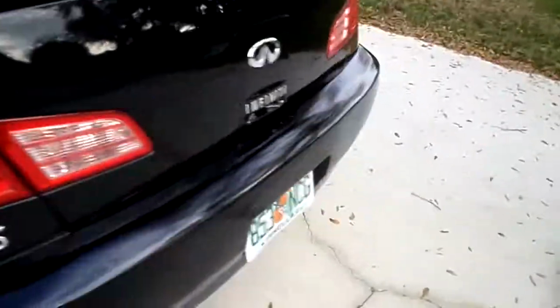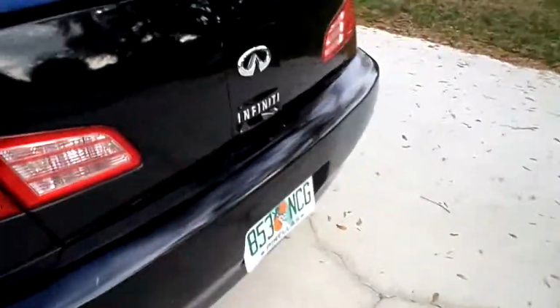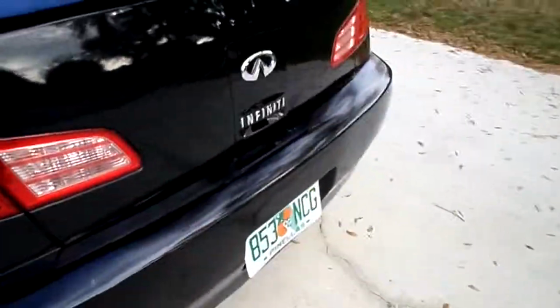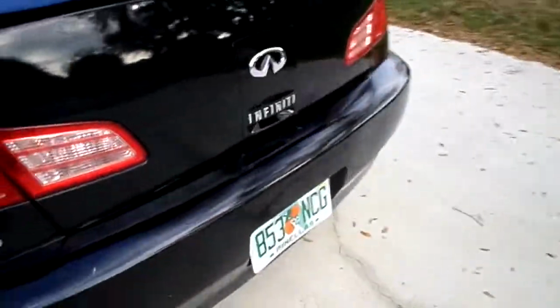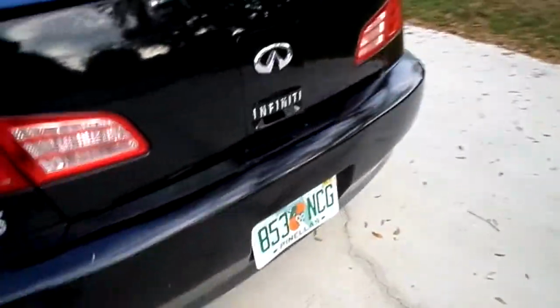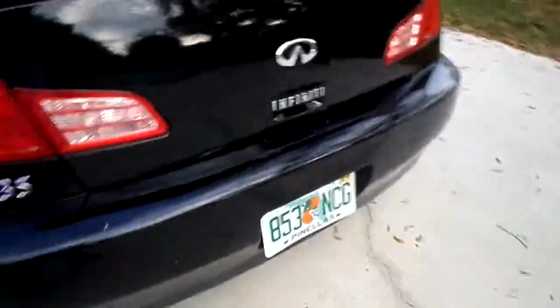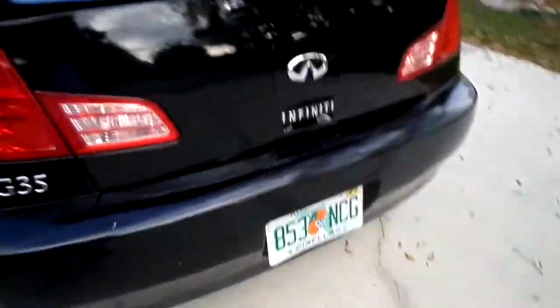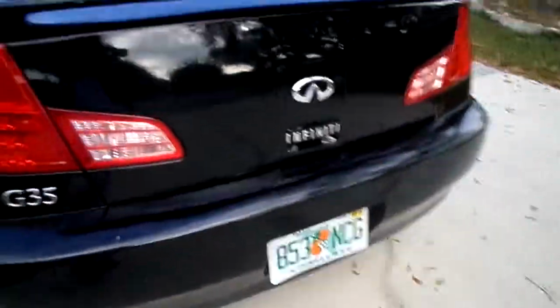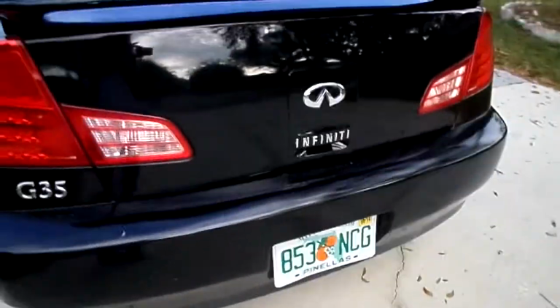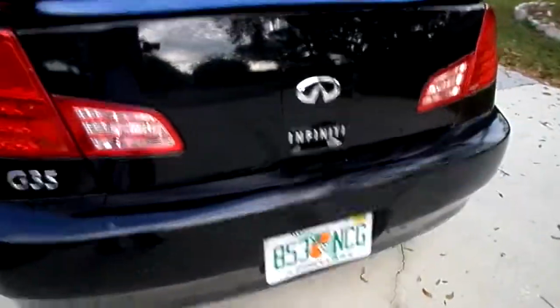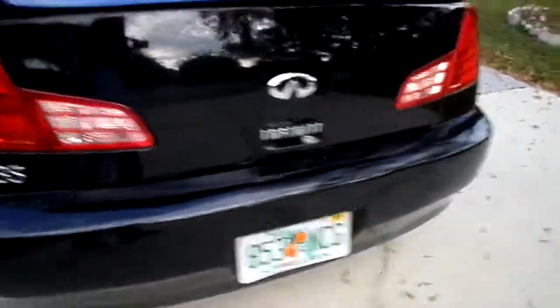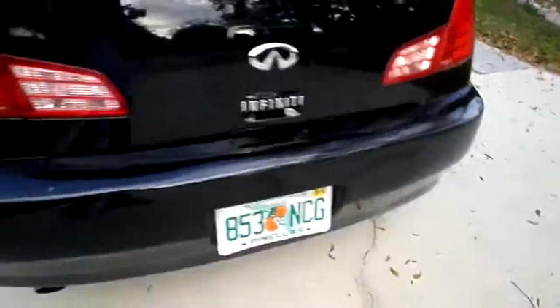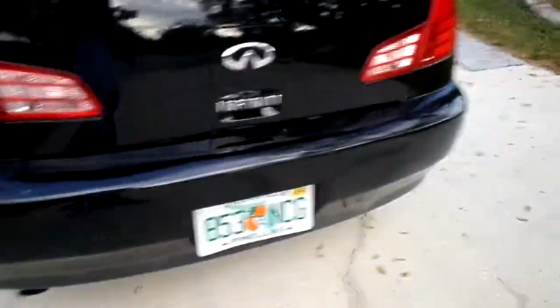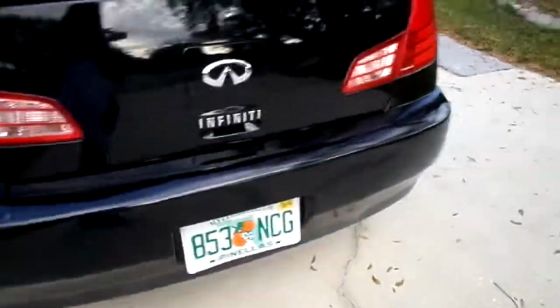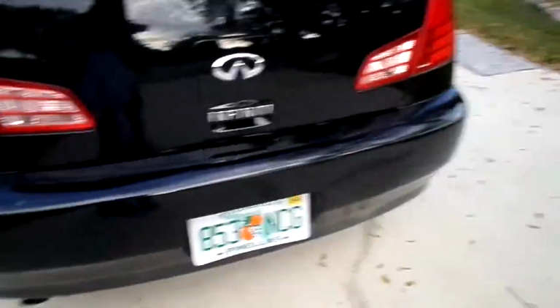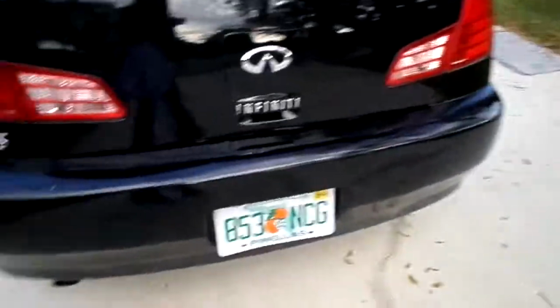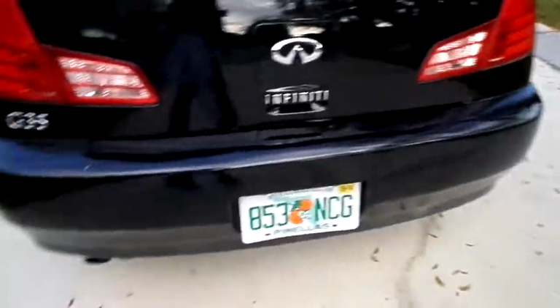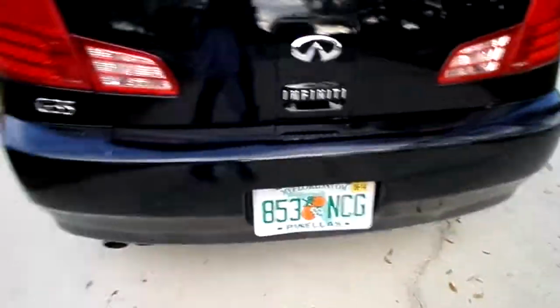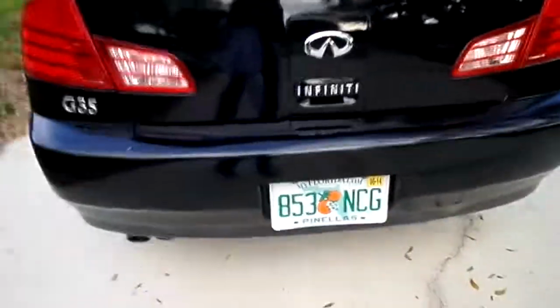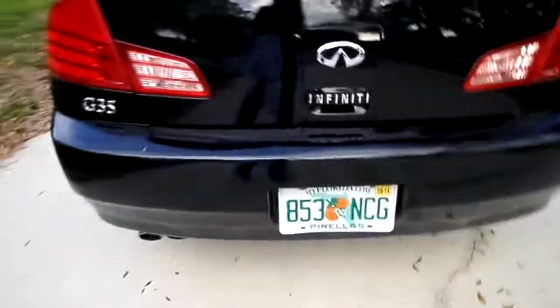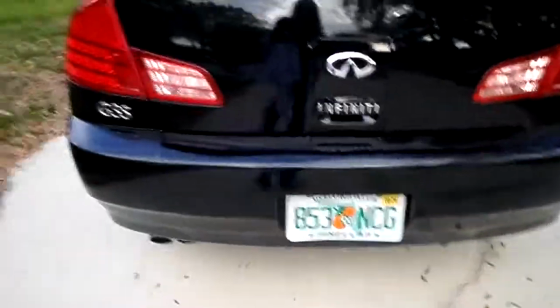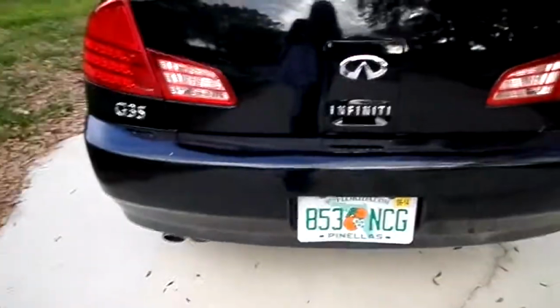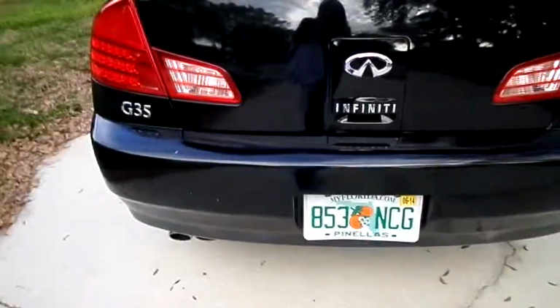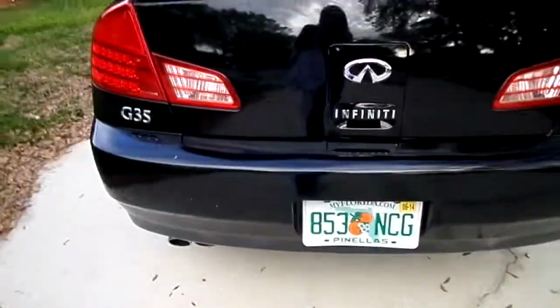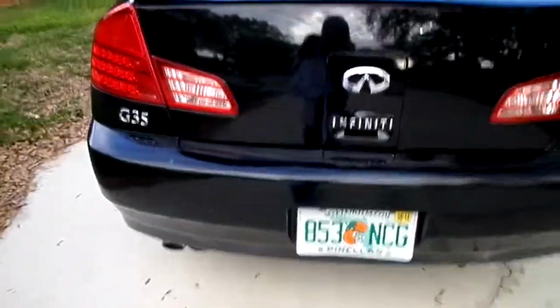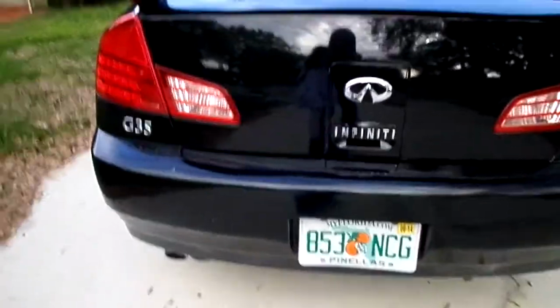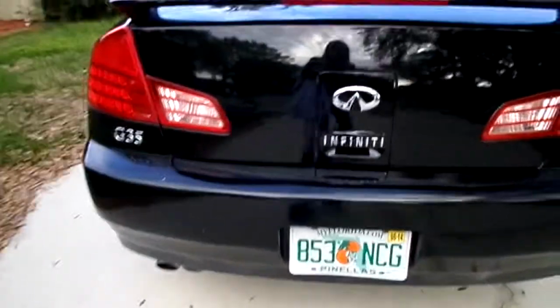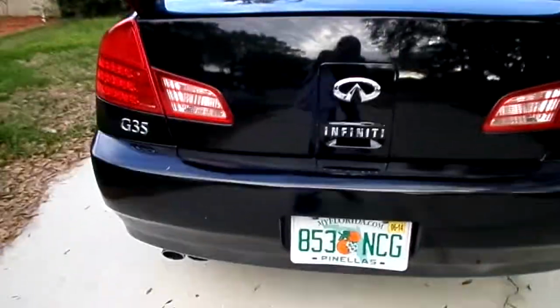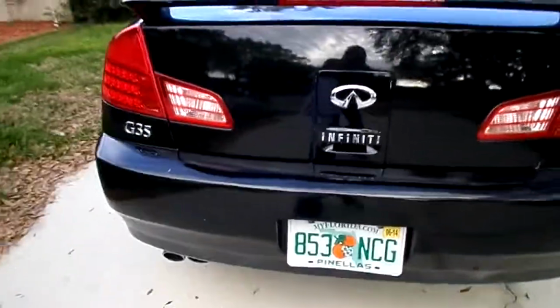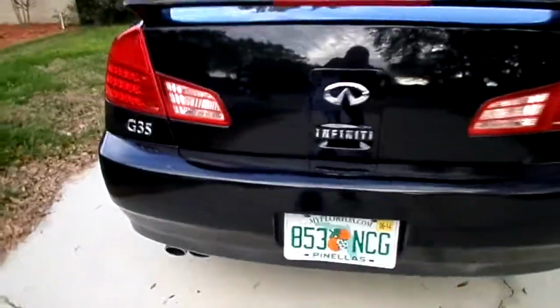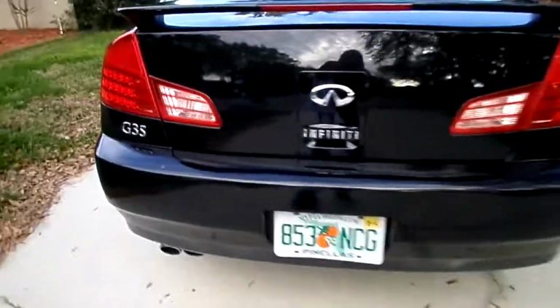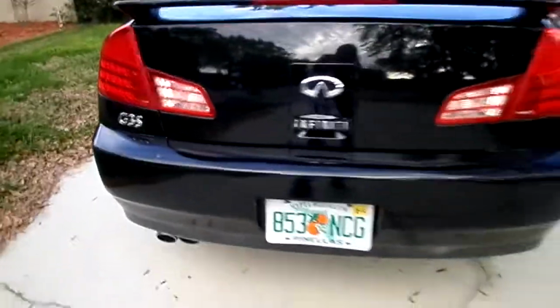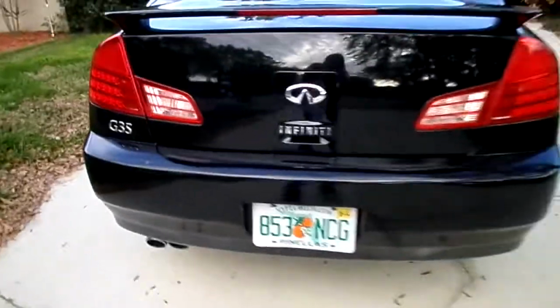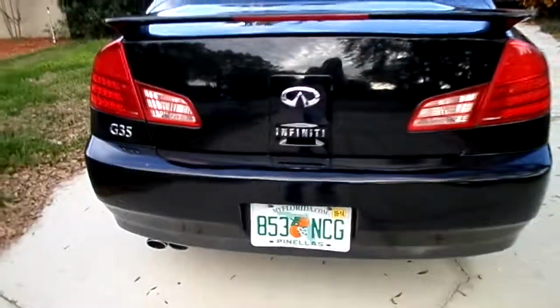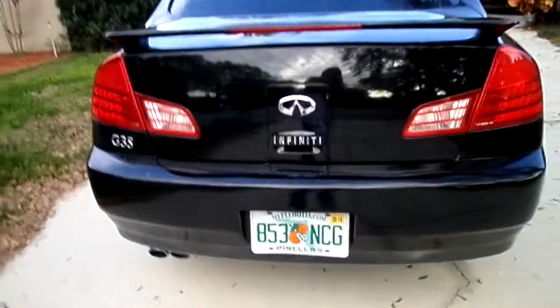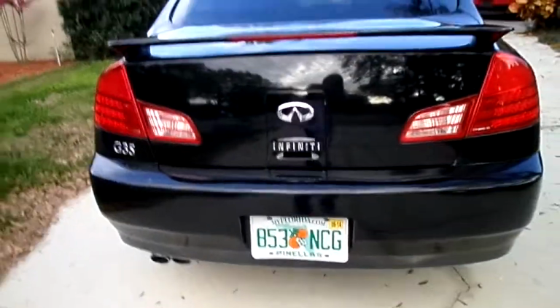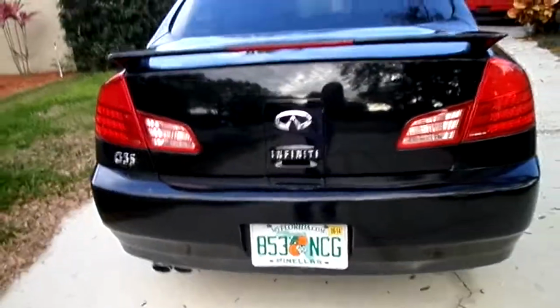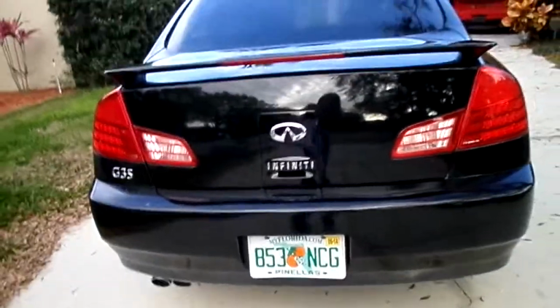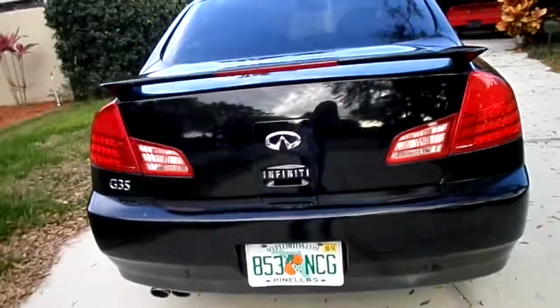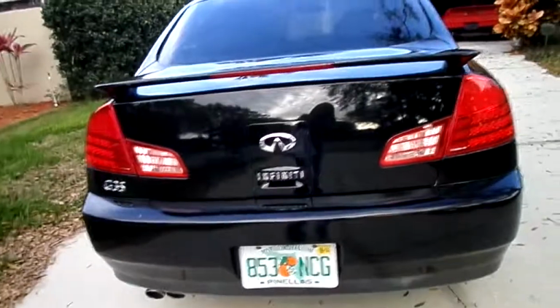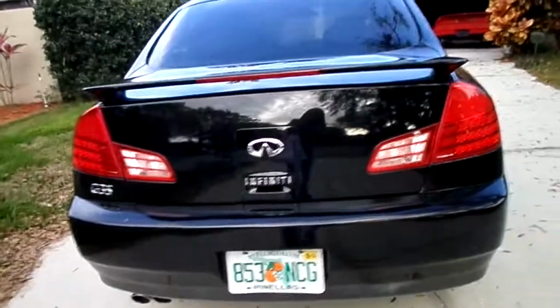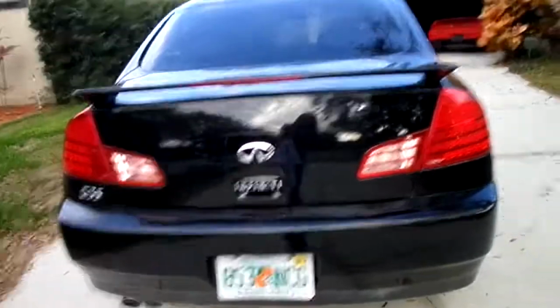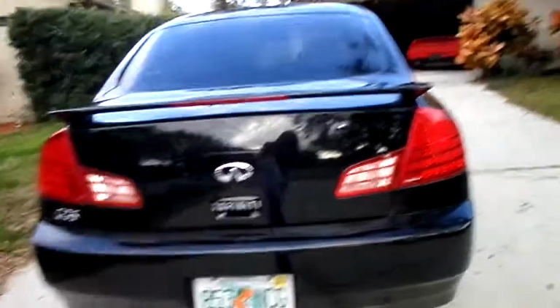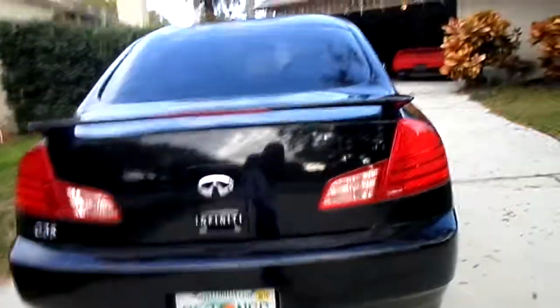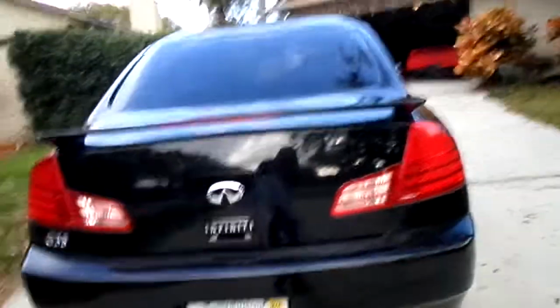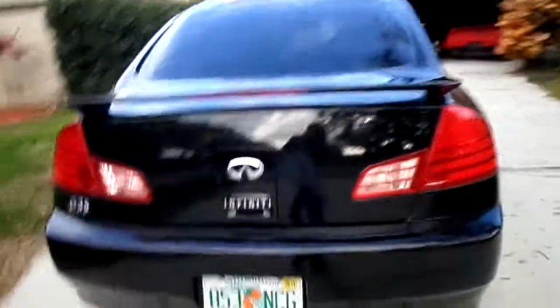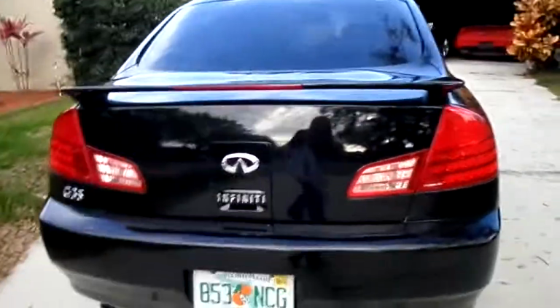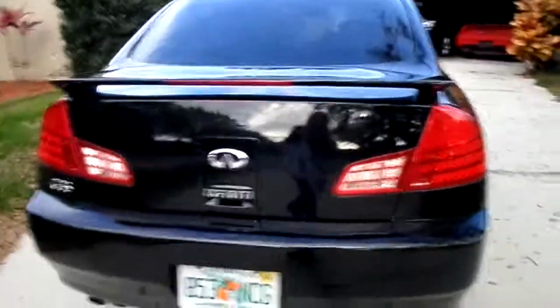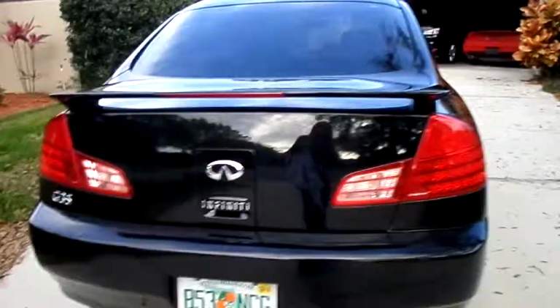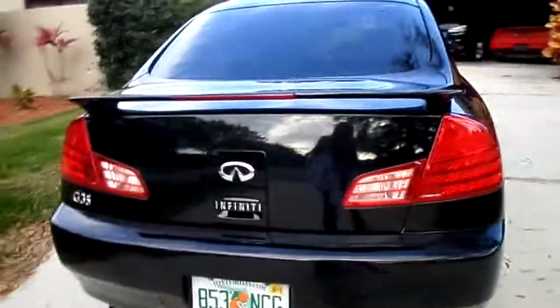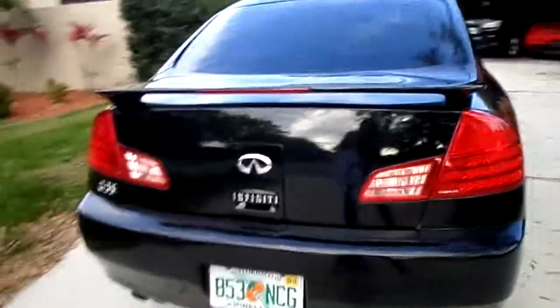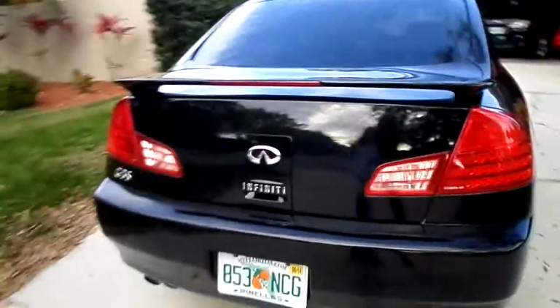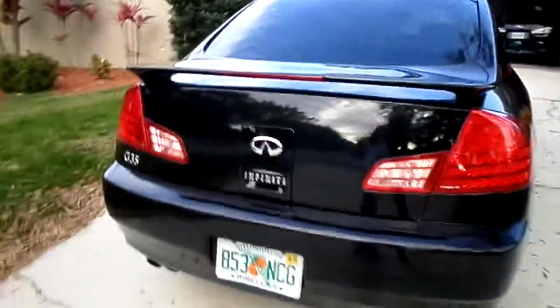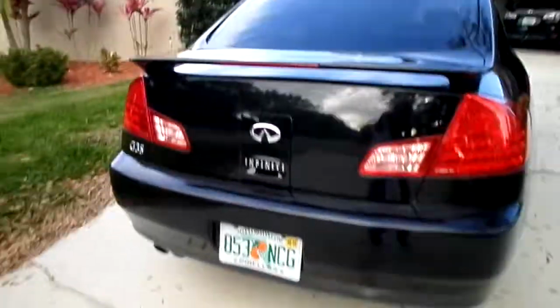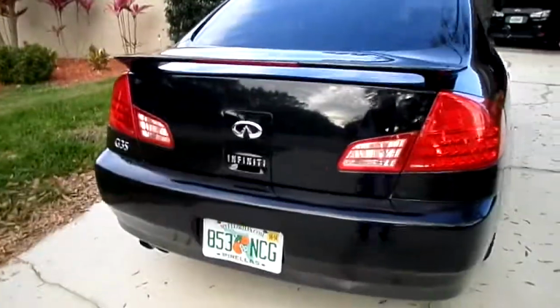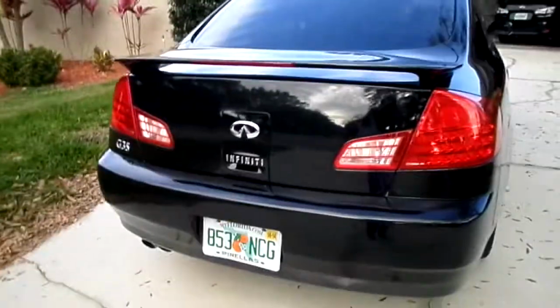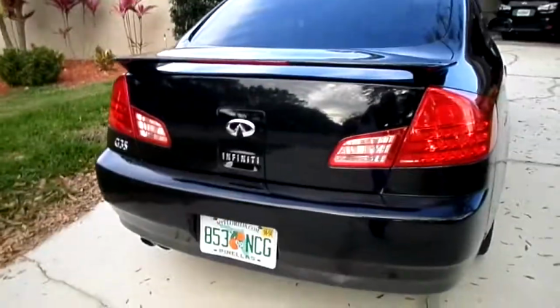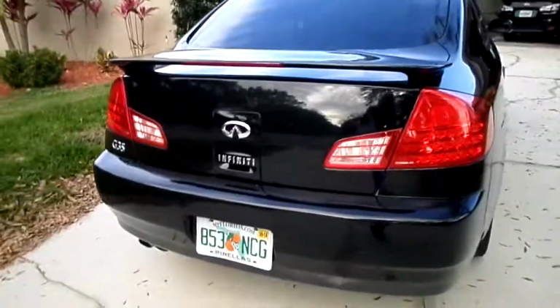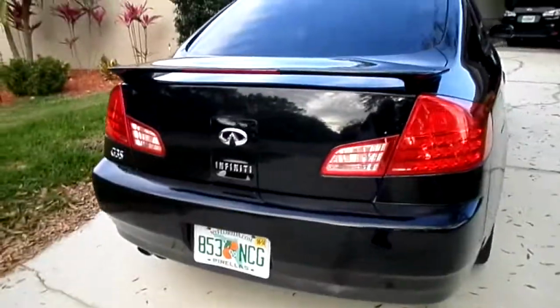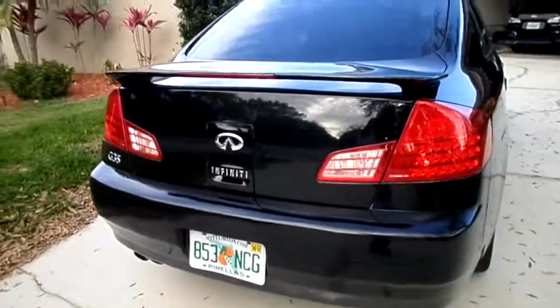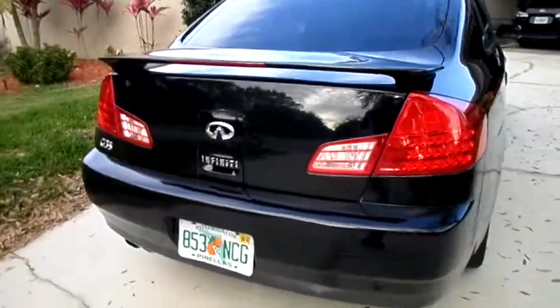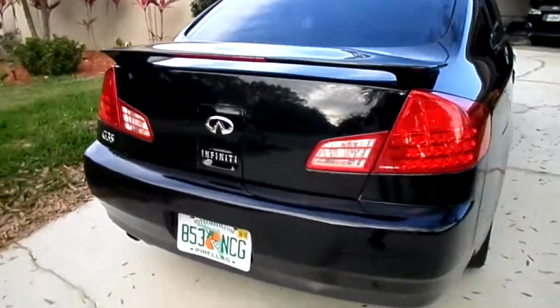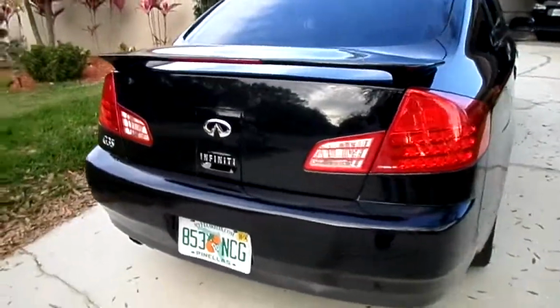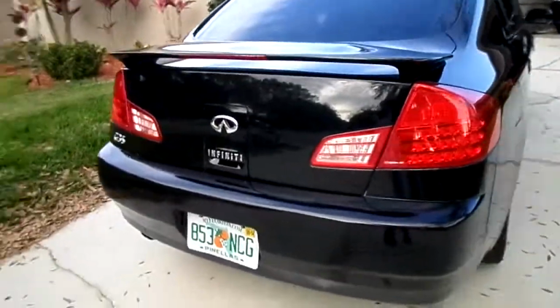There's the bumper — like I was telling you, it has a little bit of a wave to it but you really have to look to be able to see it. Otherwise it looks pretty good.